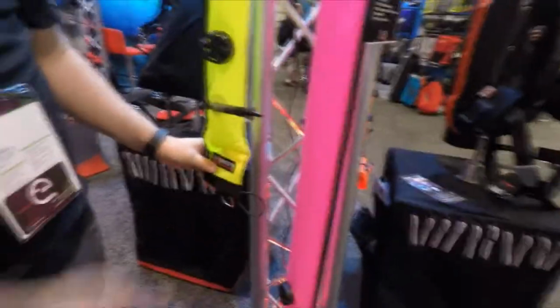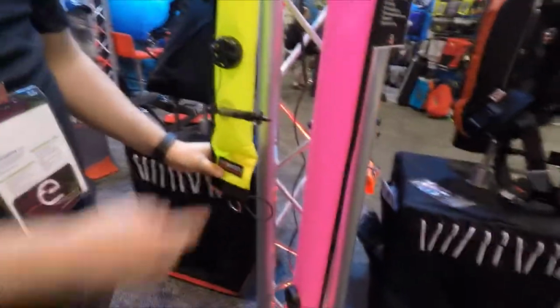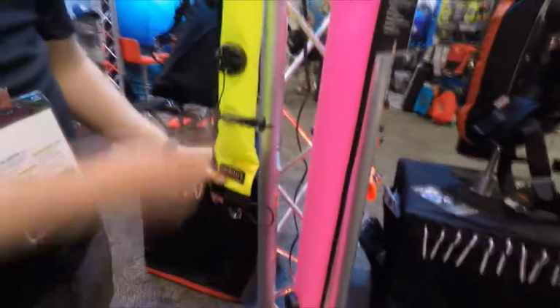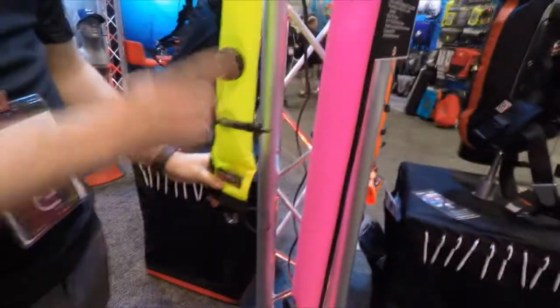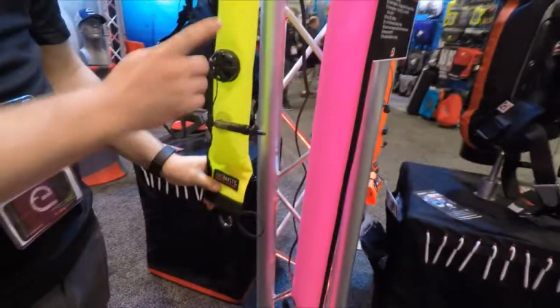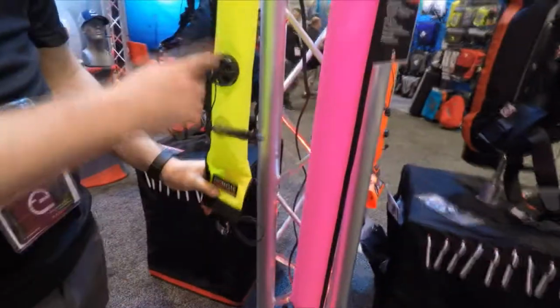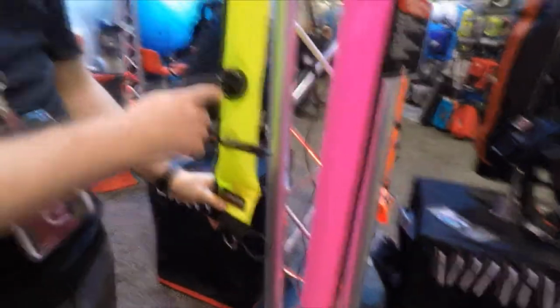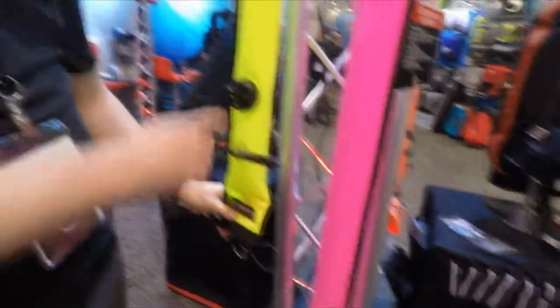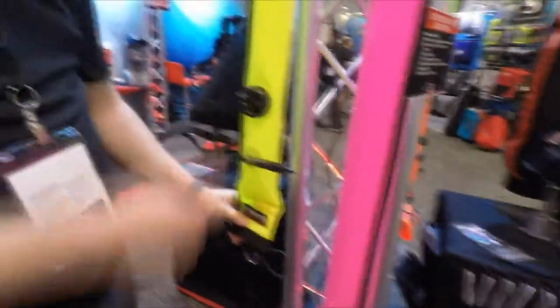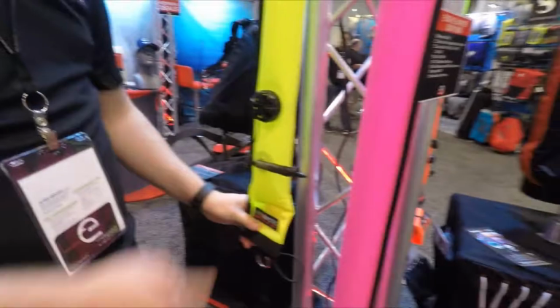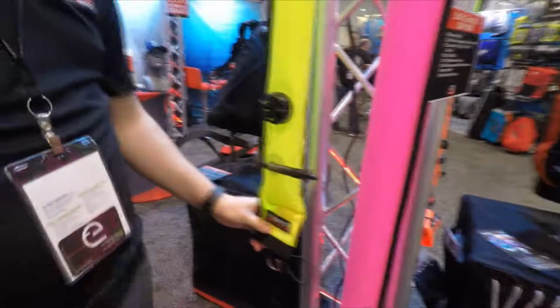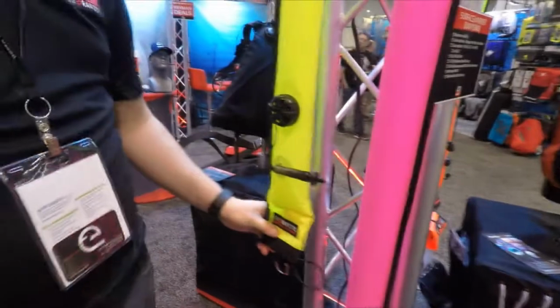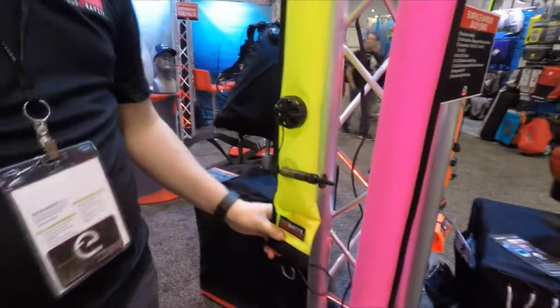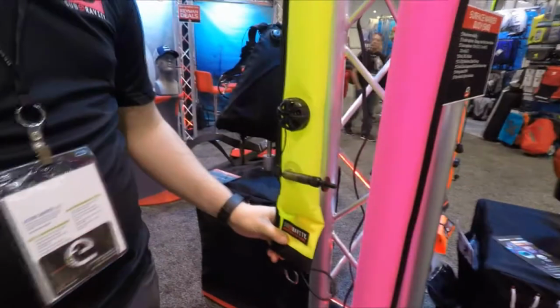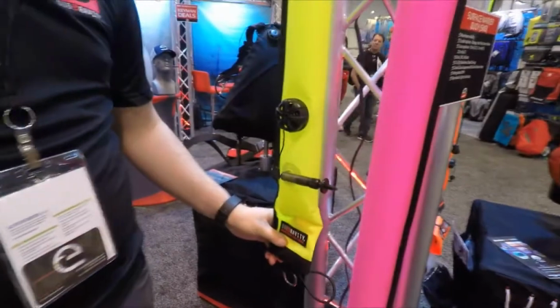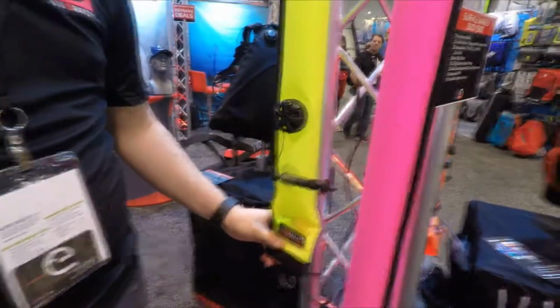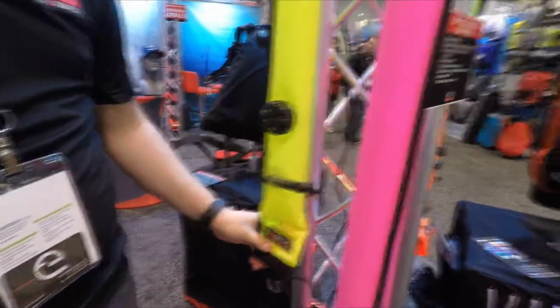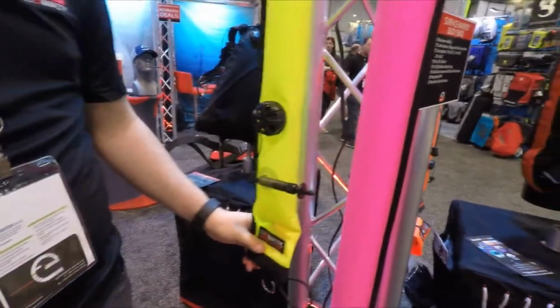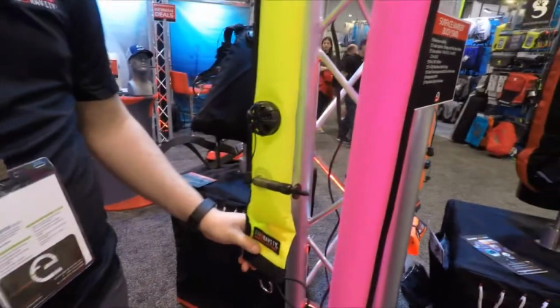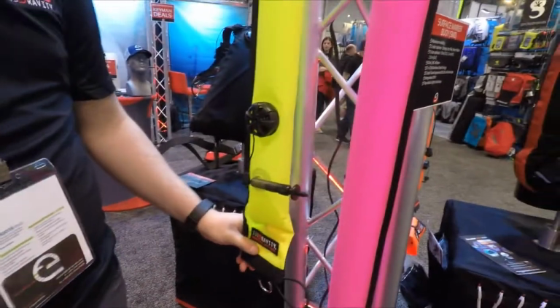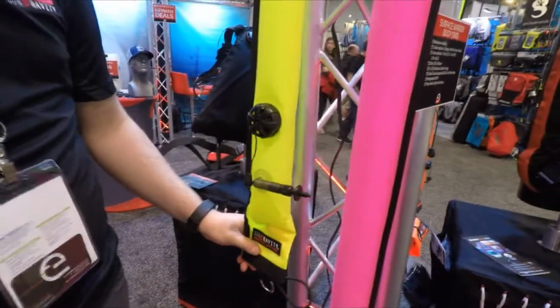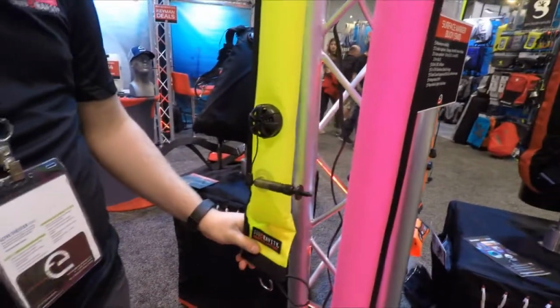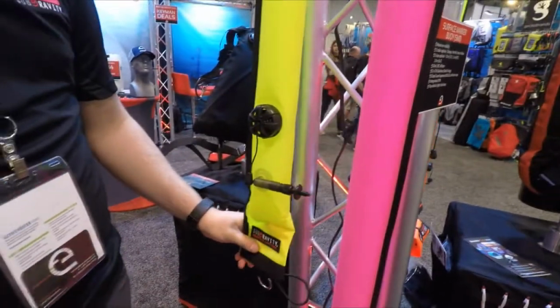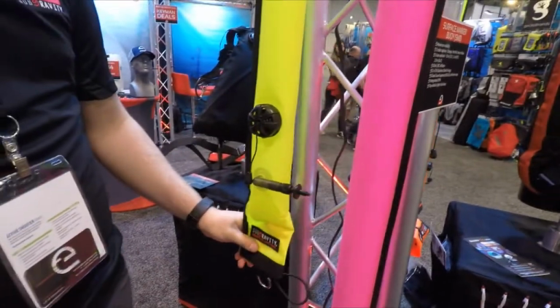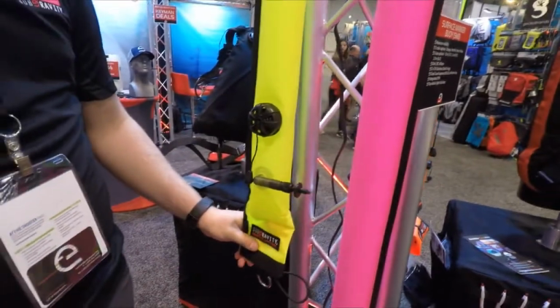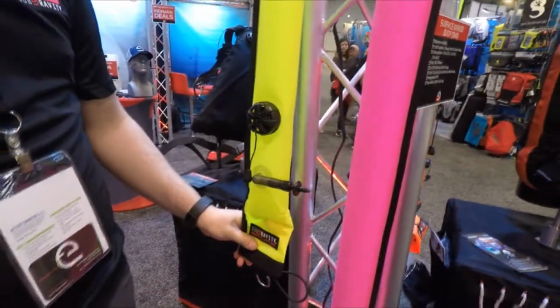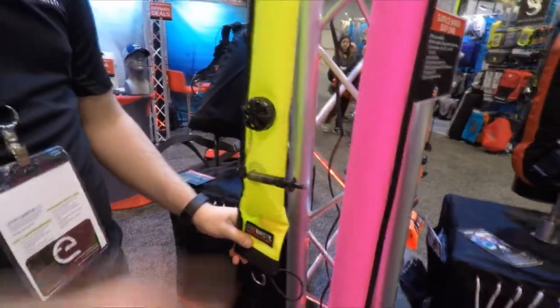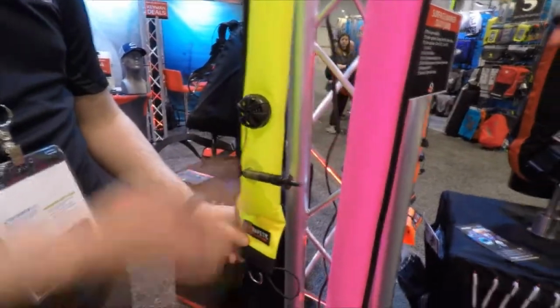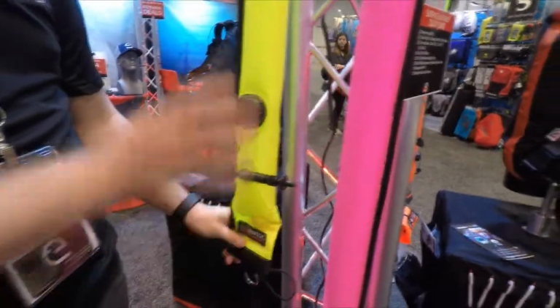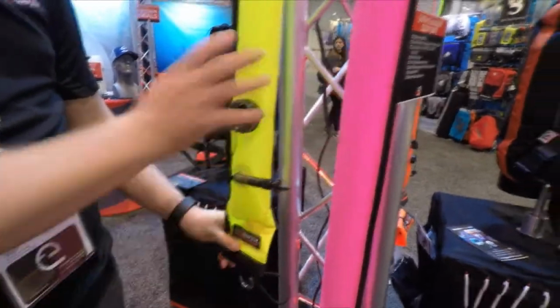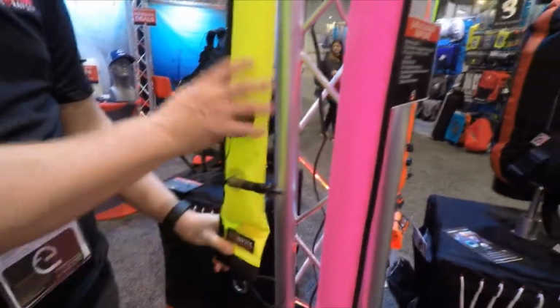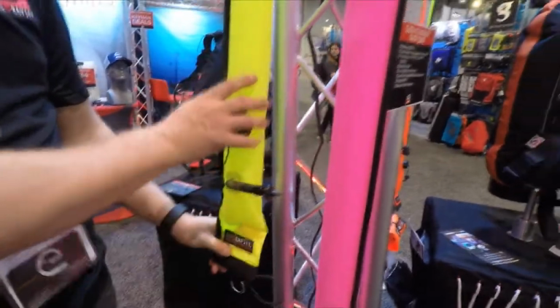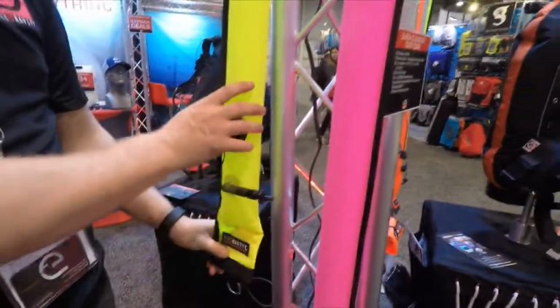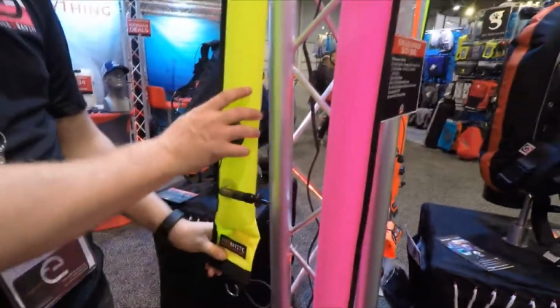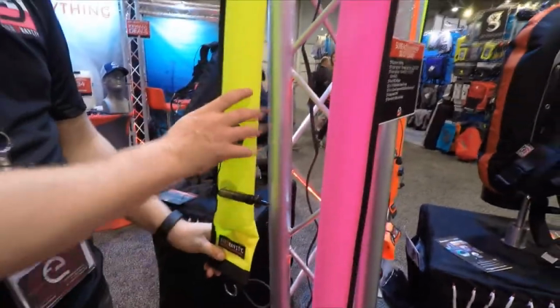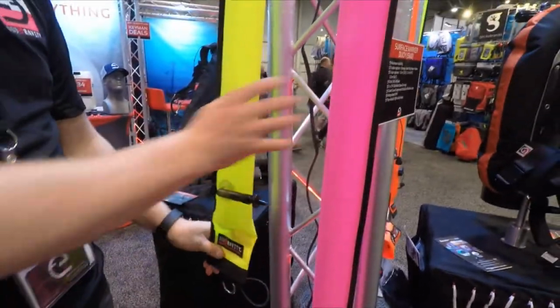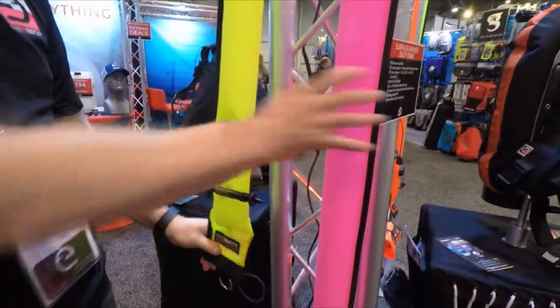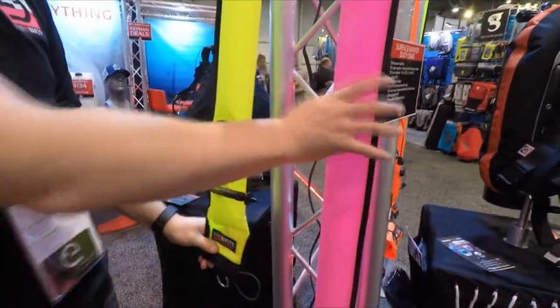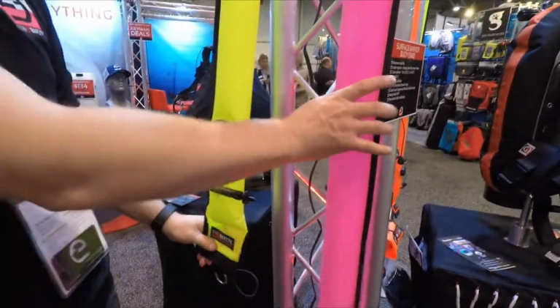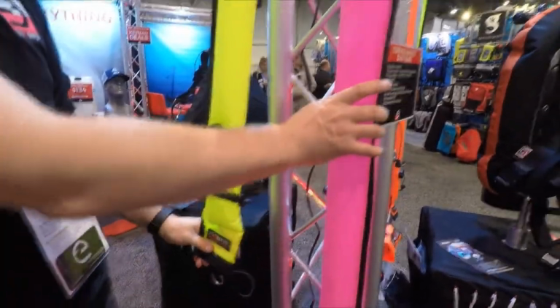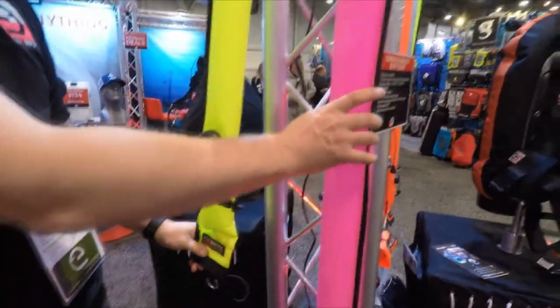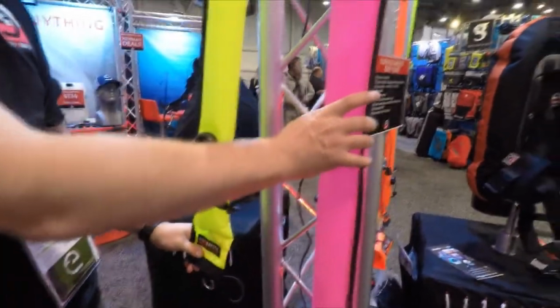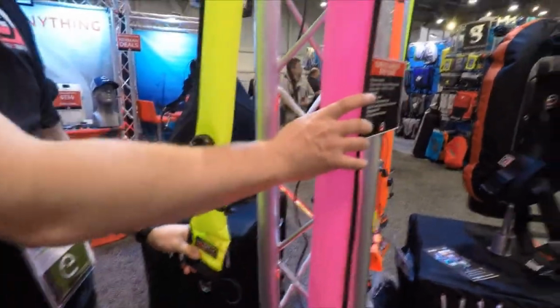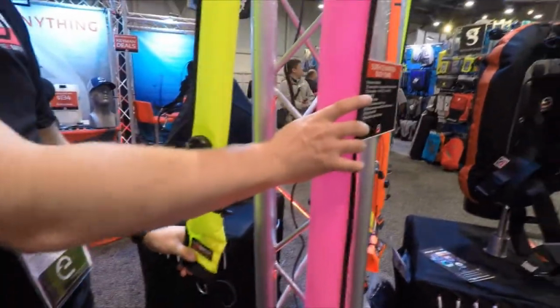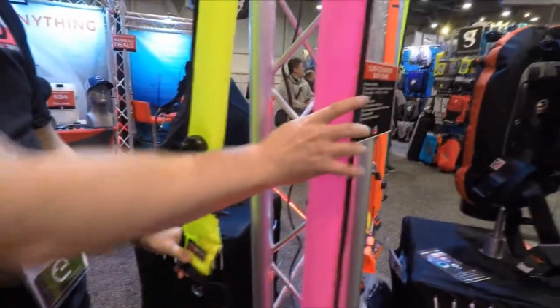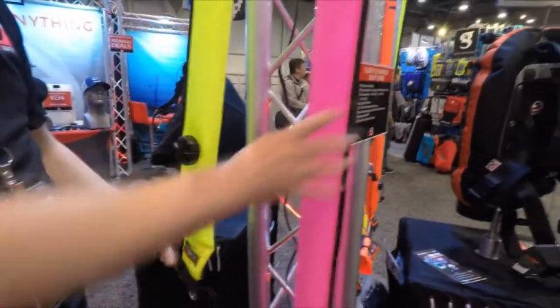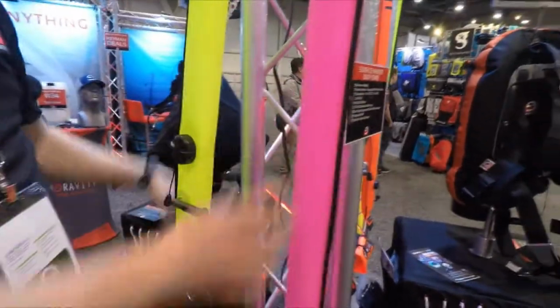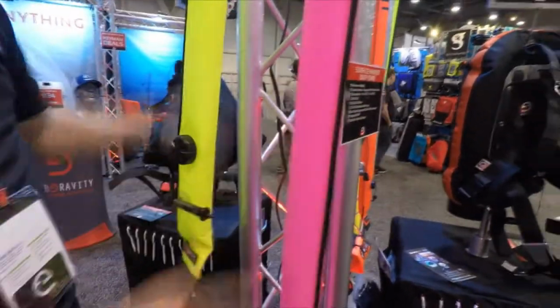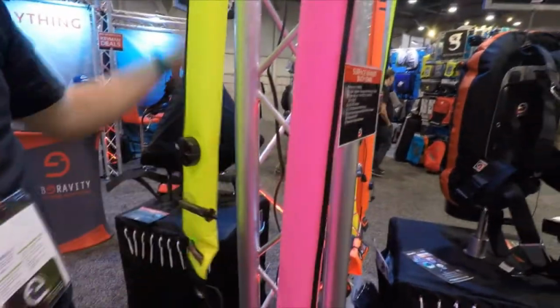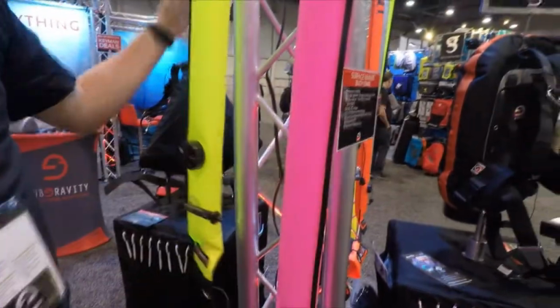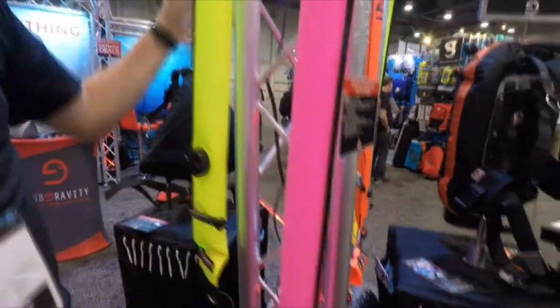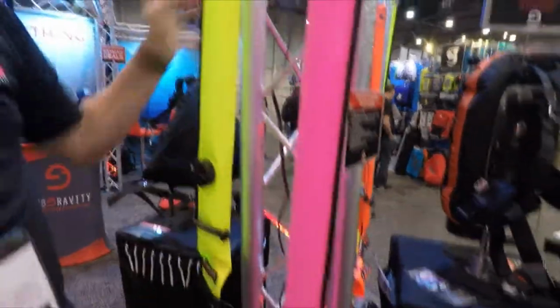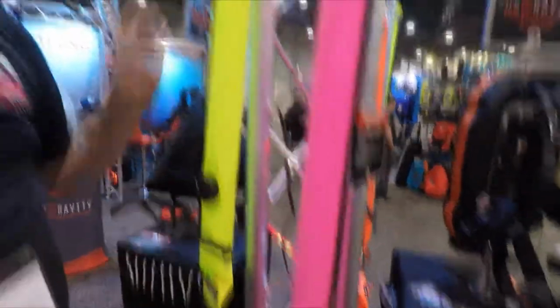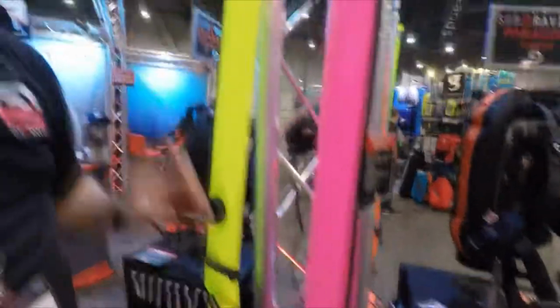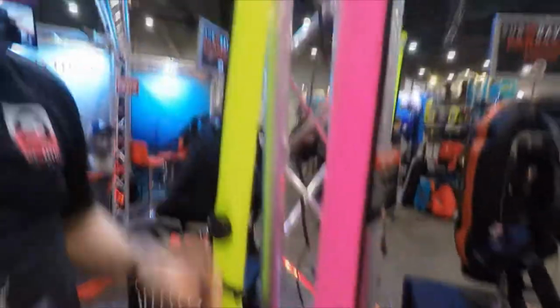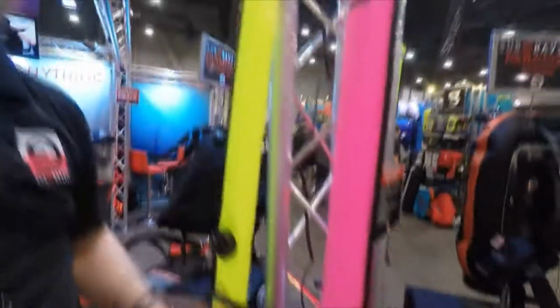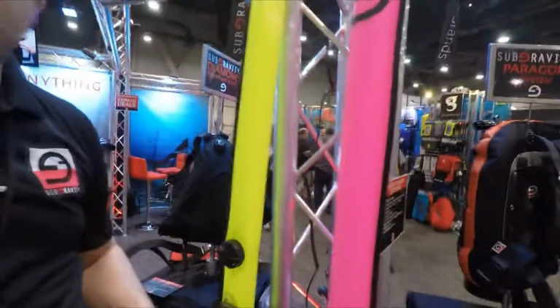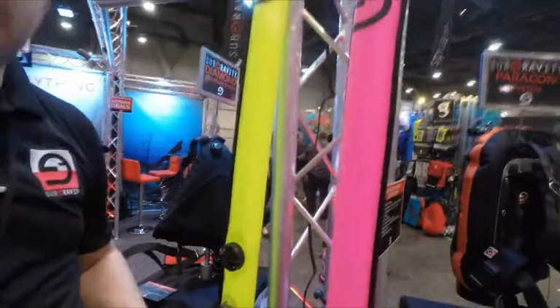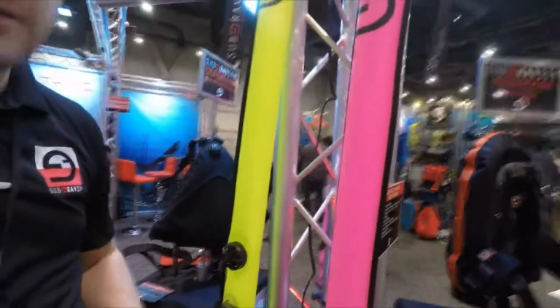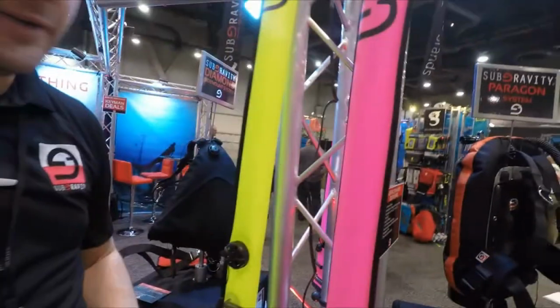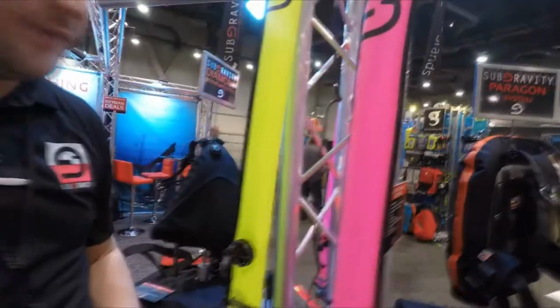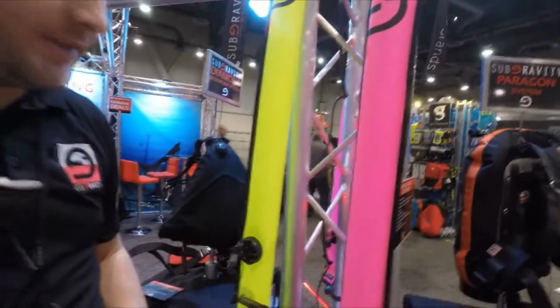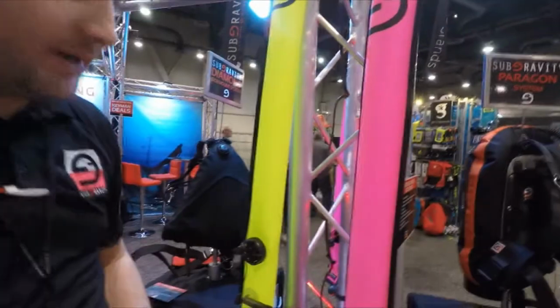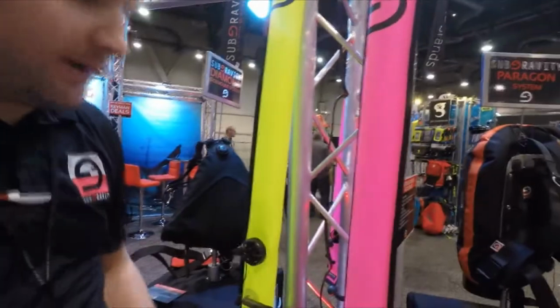We've got these in three different sizes and three different colors. So this is one meter, one and a half meter, and then we have two meters over there.